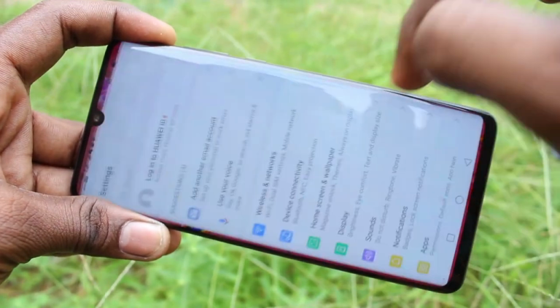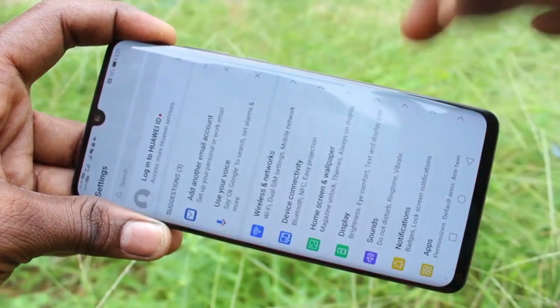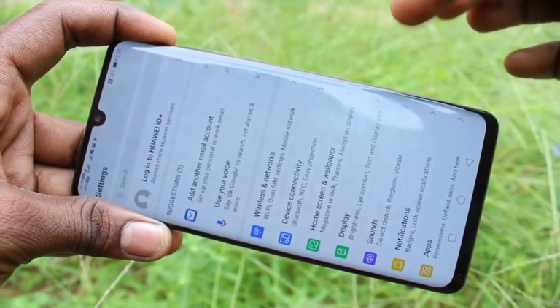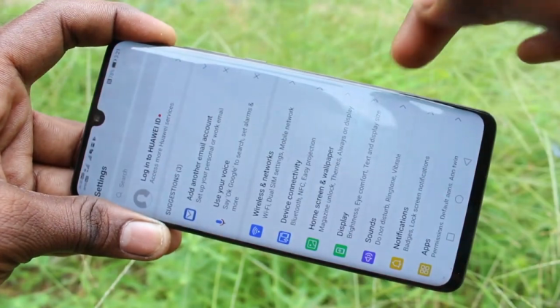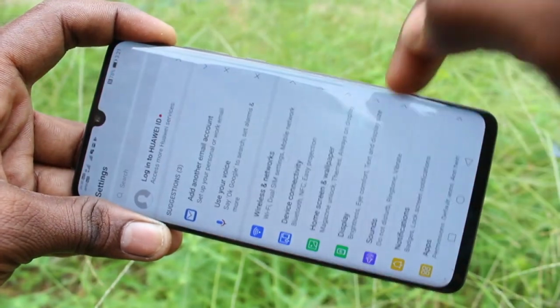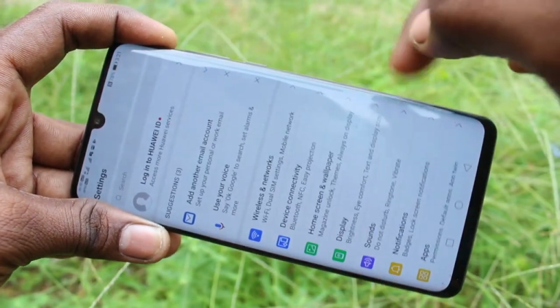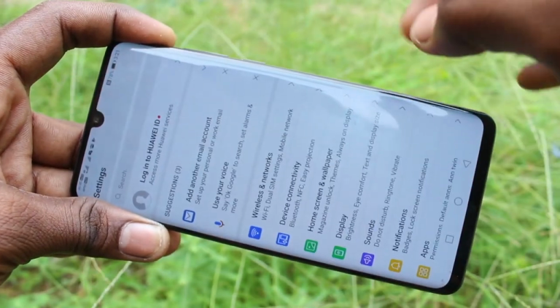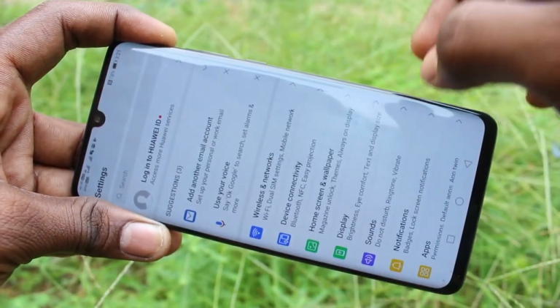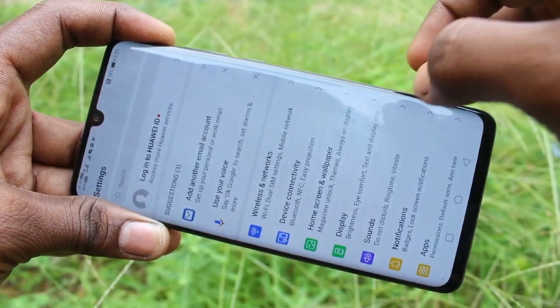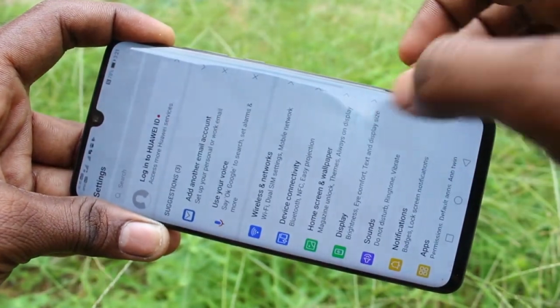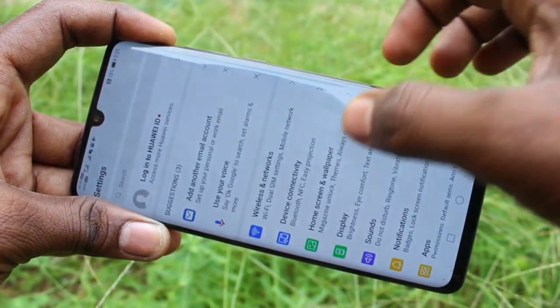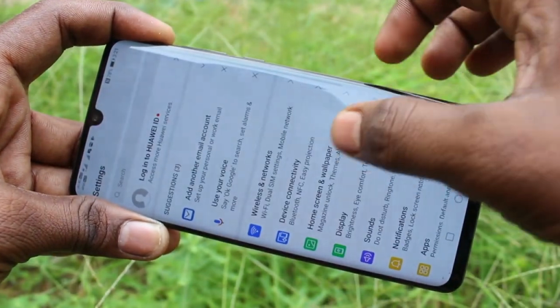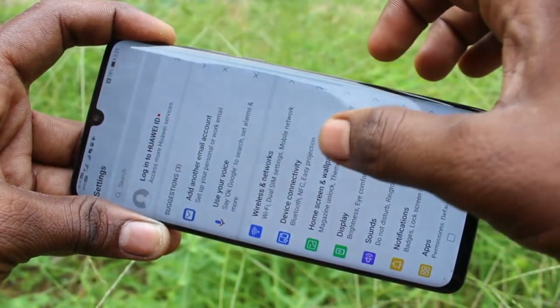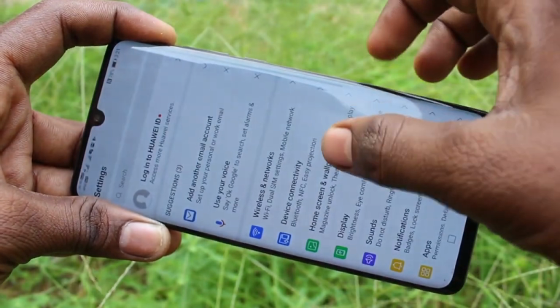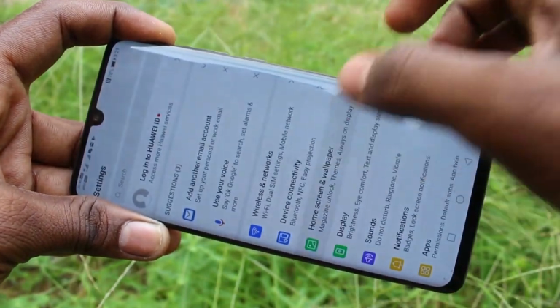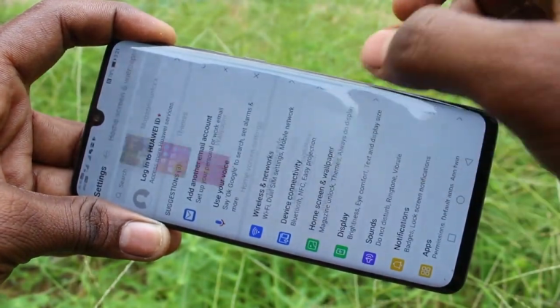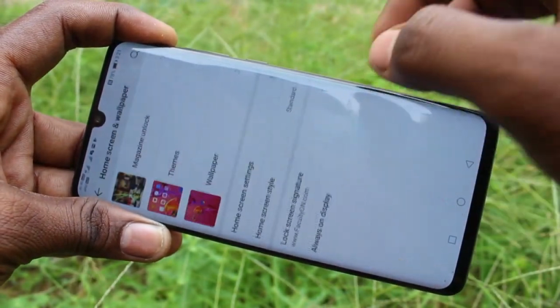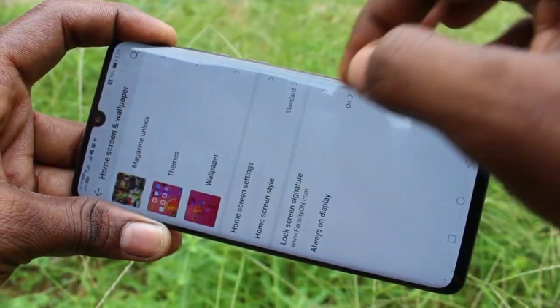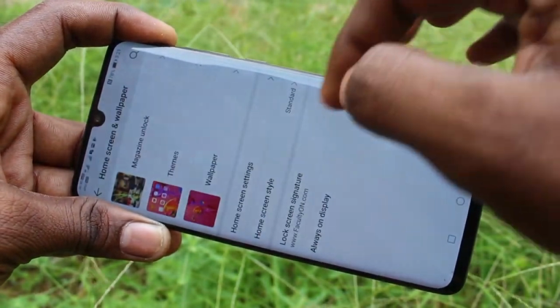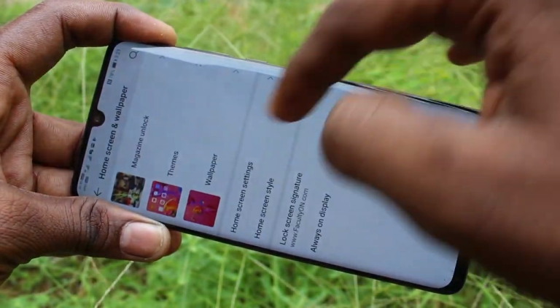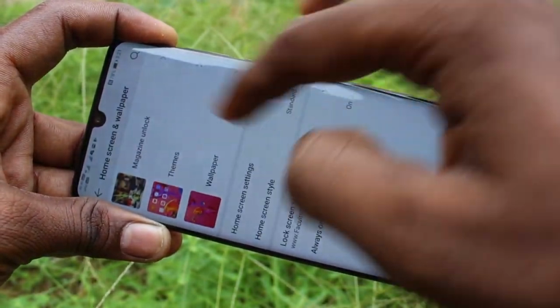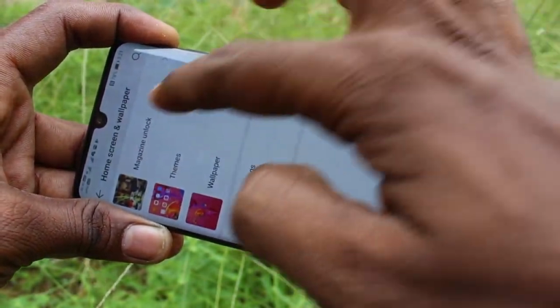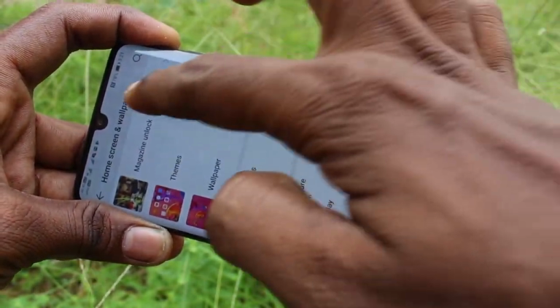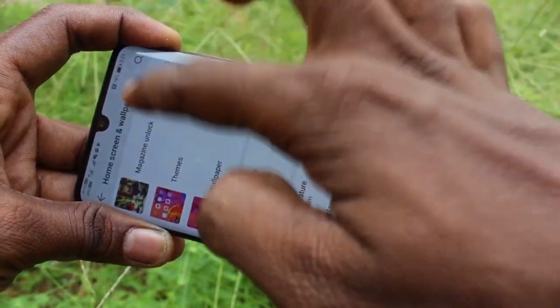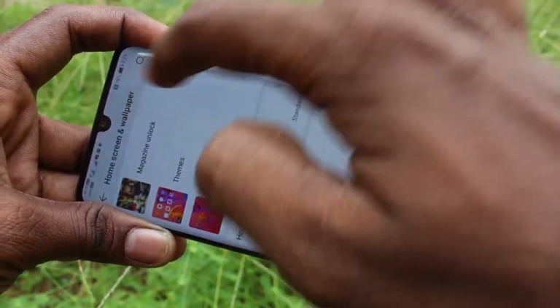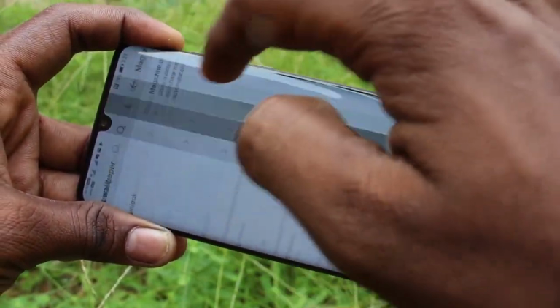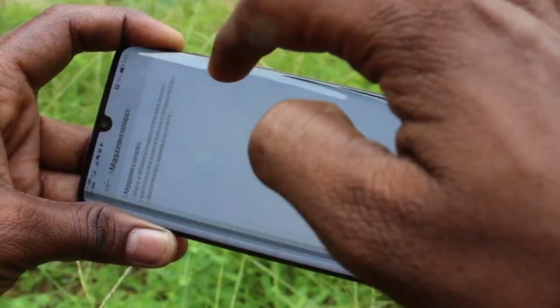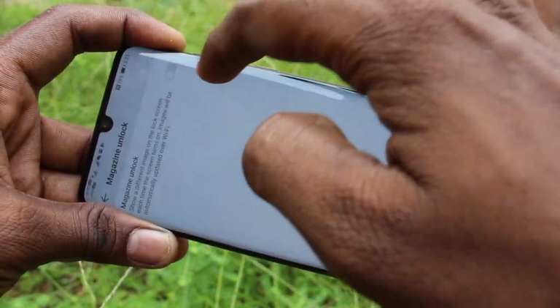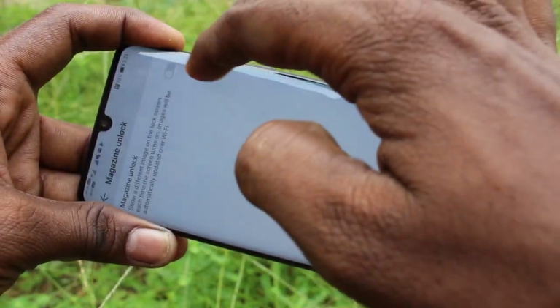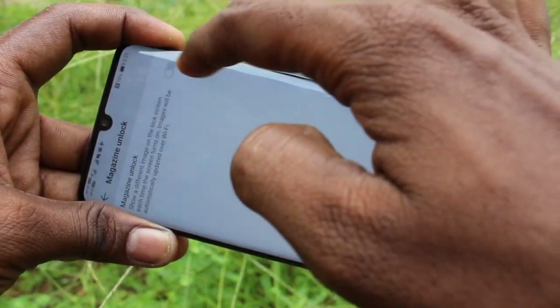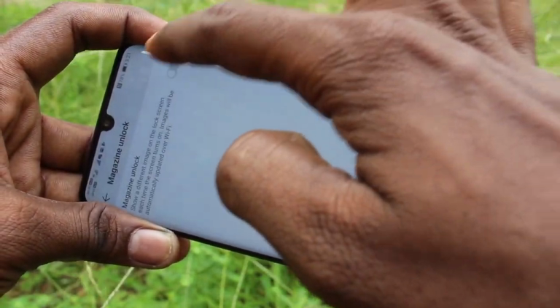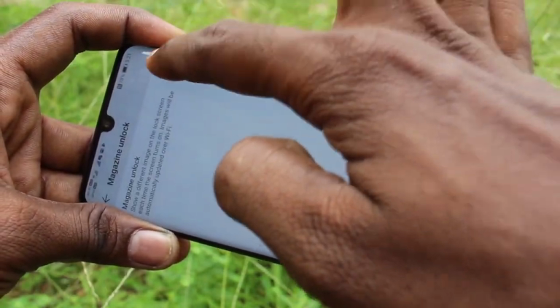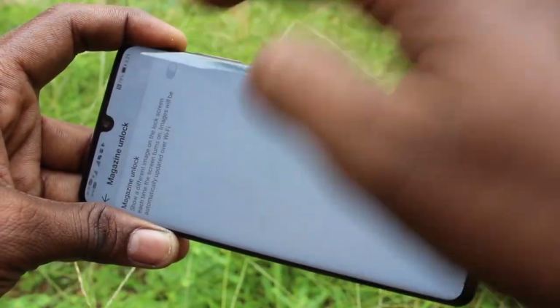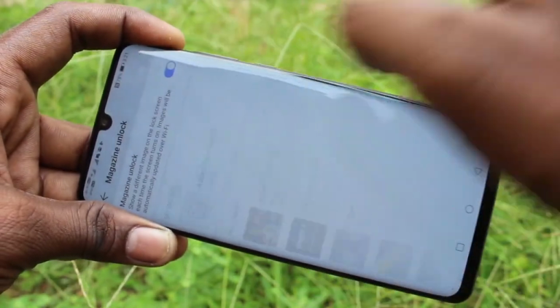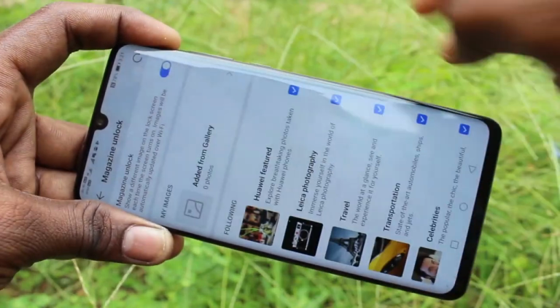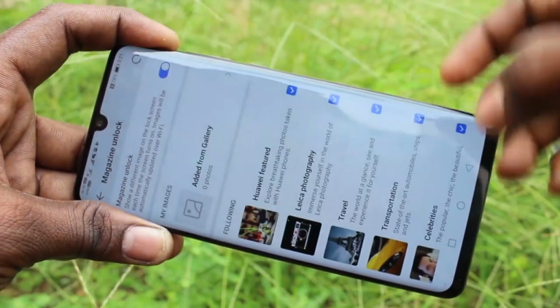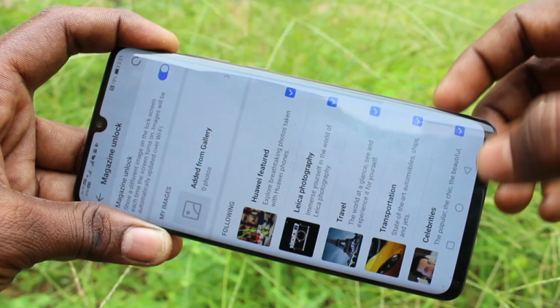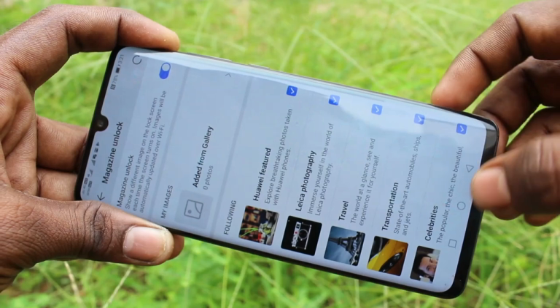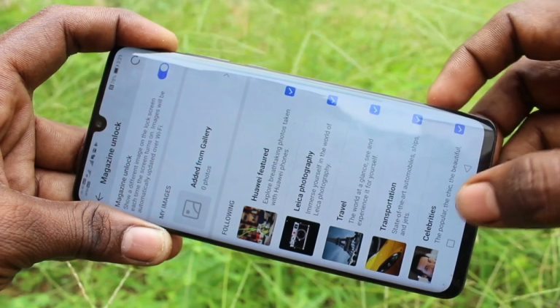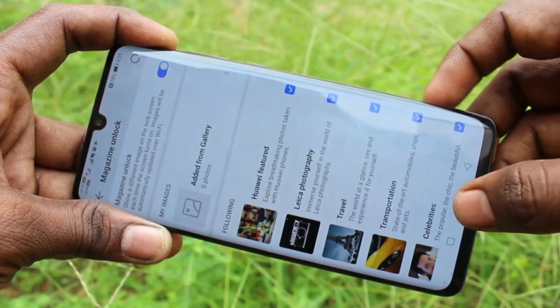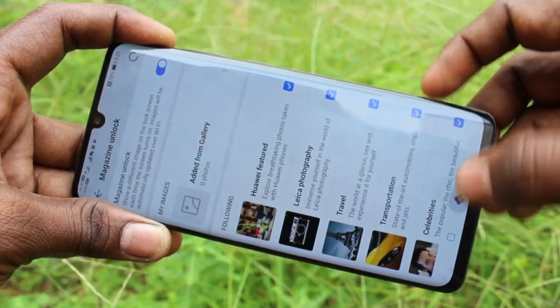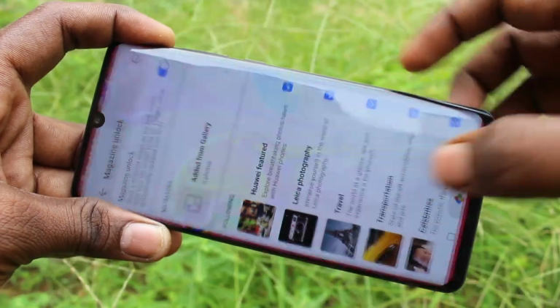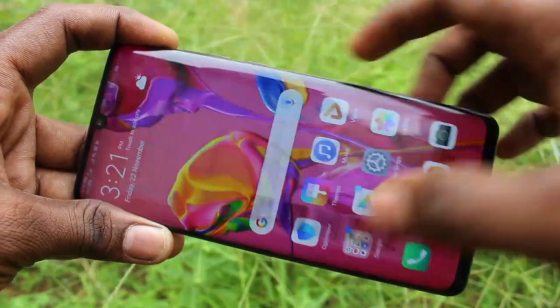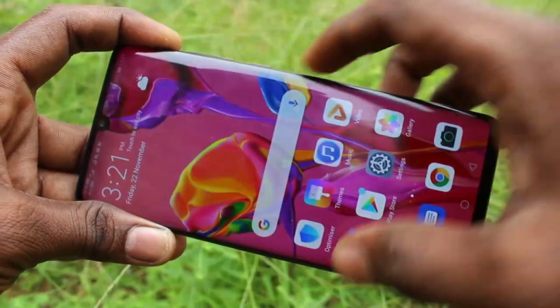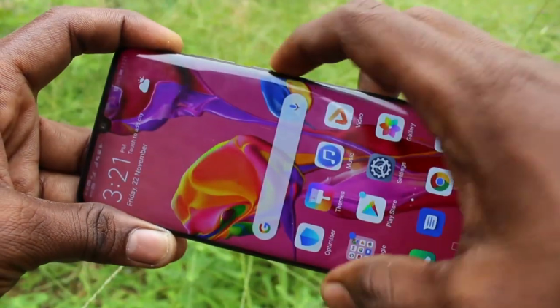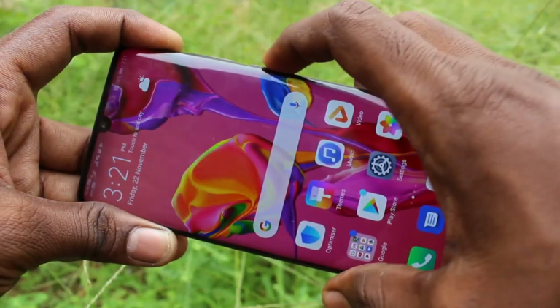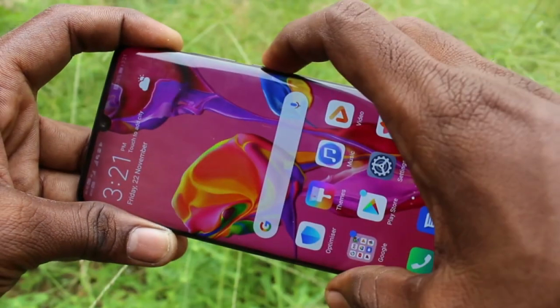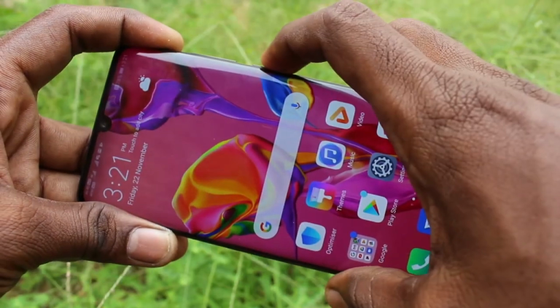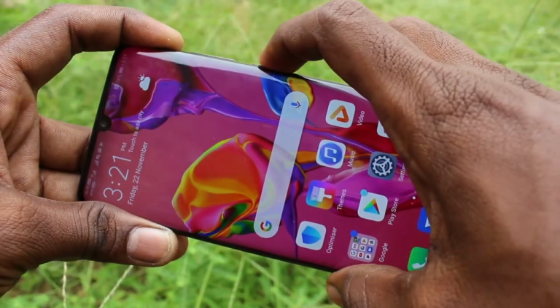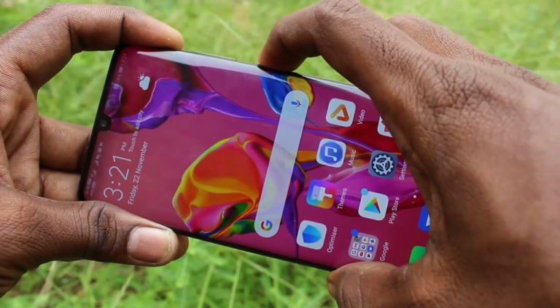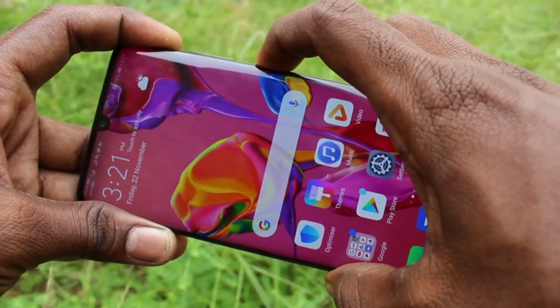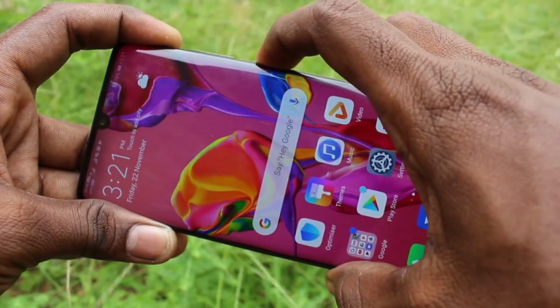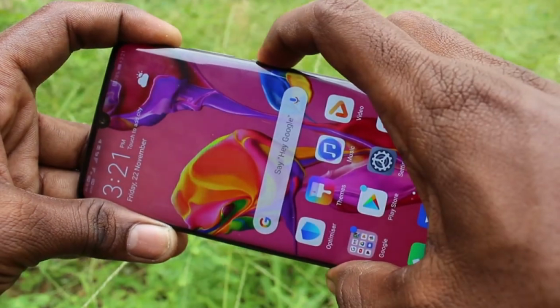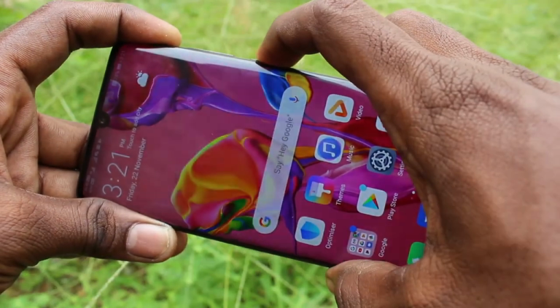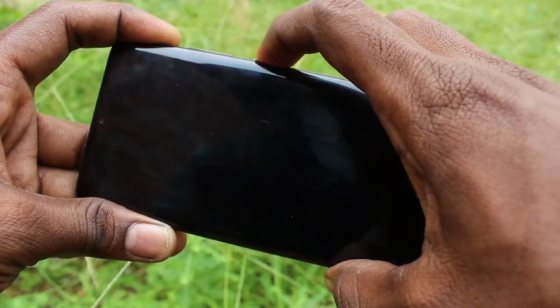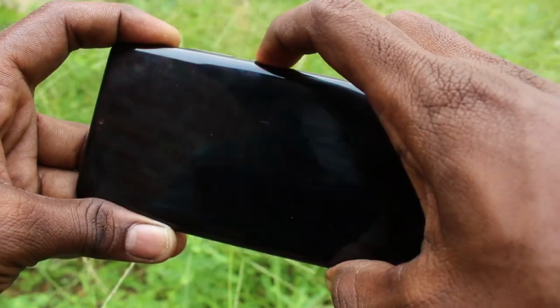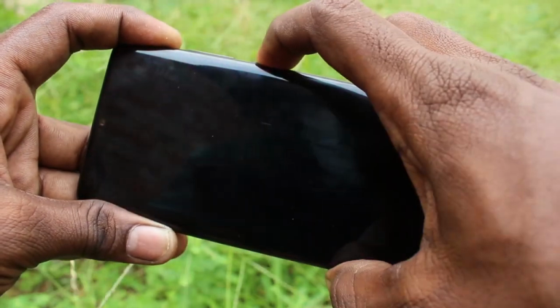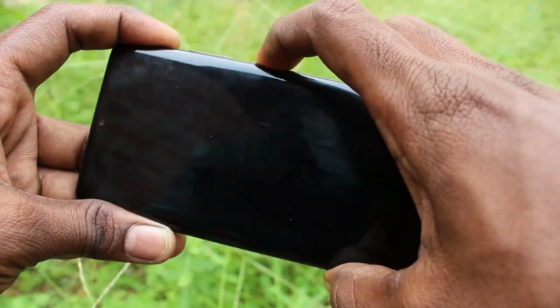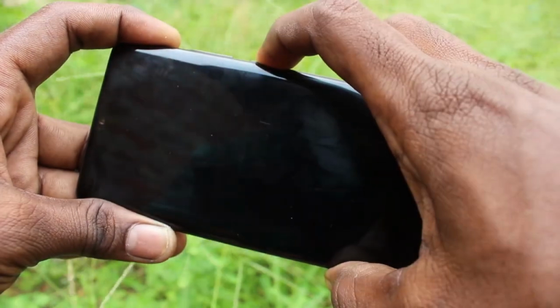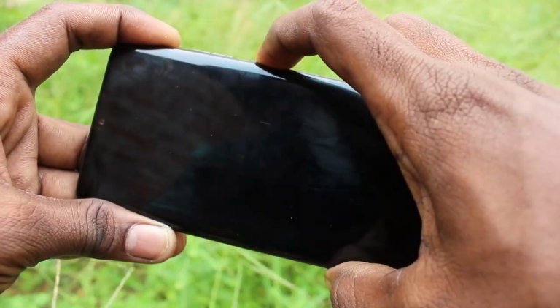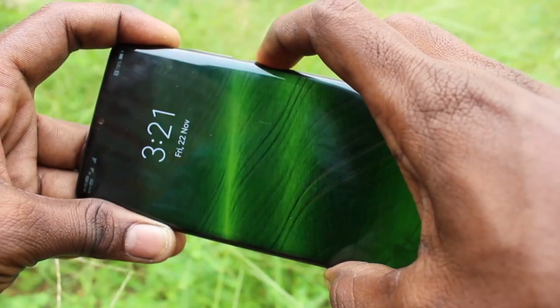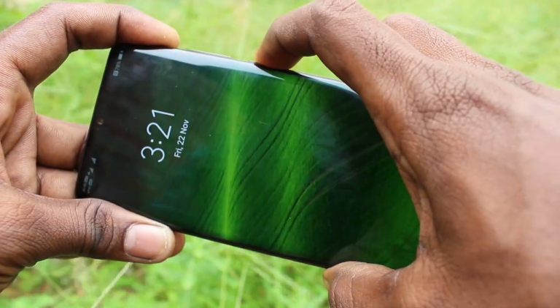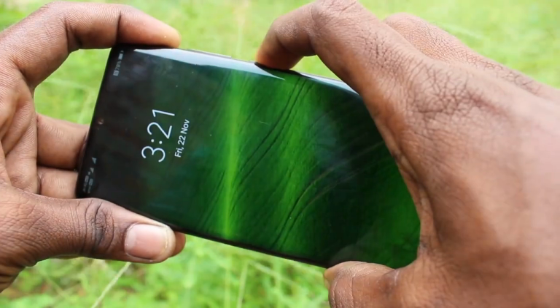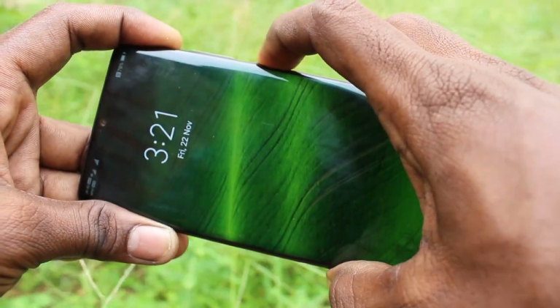Again, go to the same settings, clicking on Home Screen and Wallpaper, clicking on Magazine Unlock, and turn on that button.